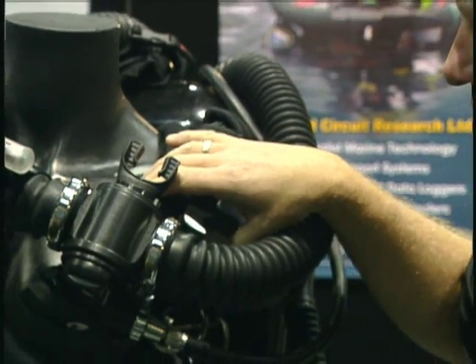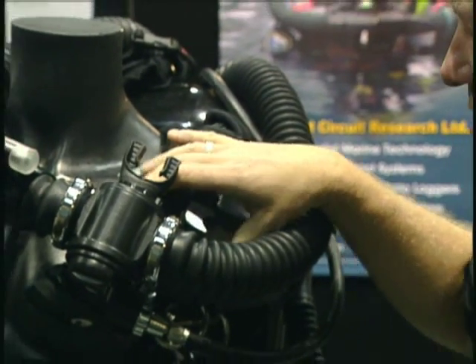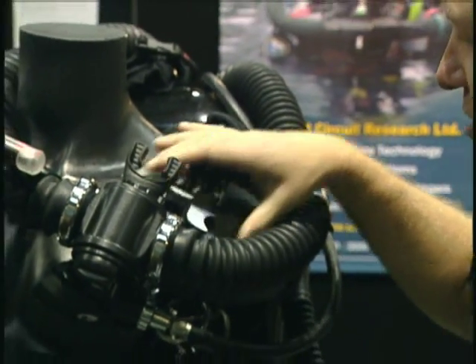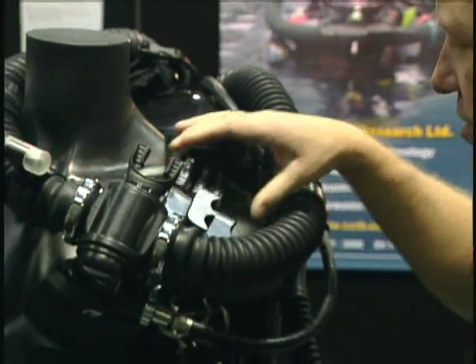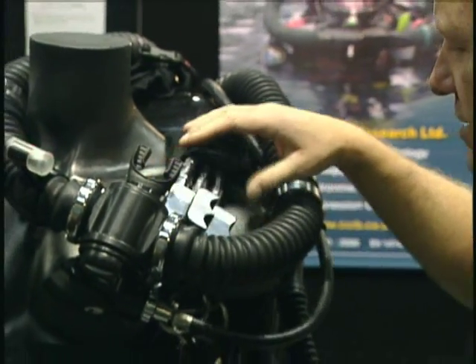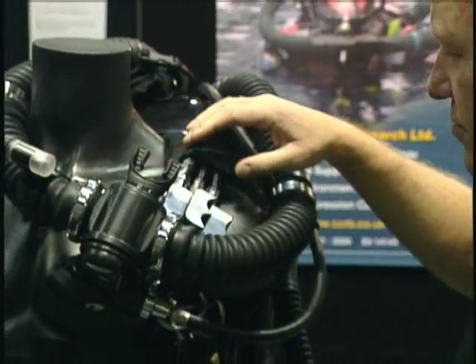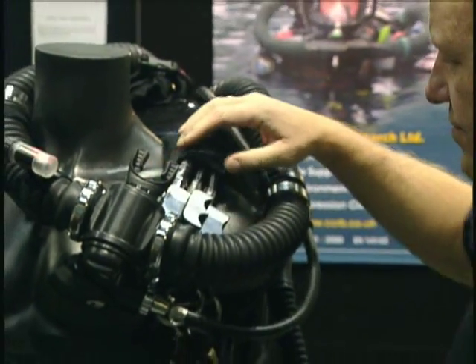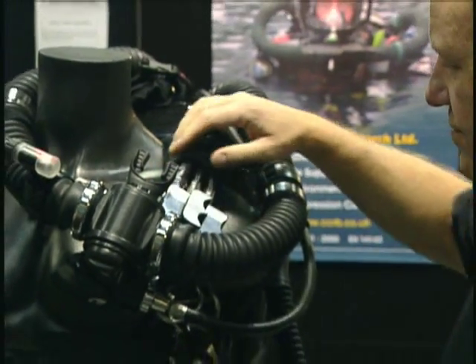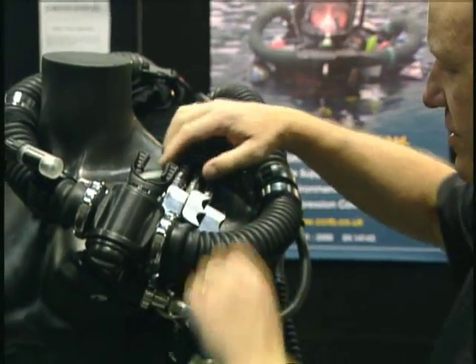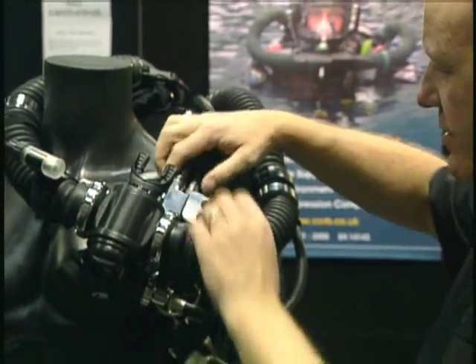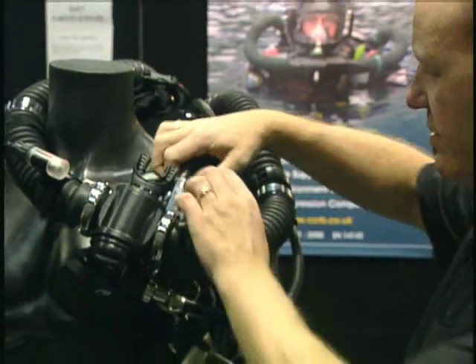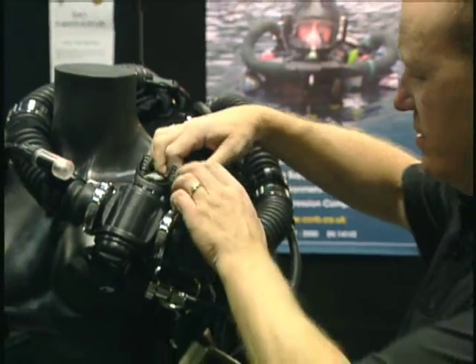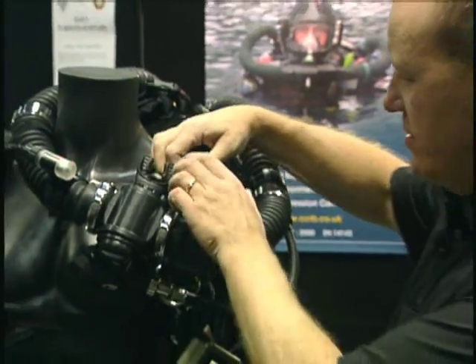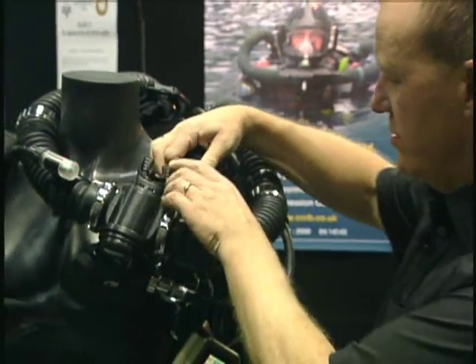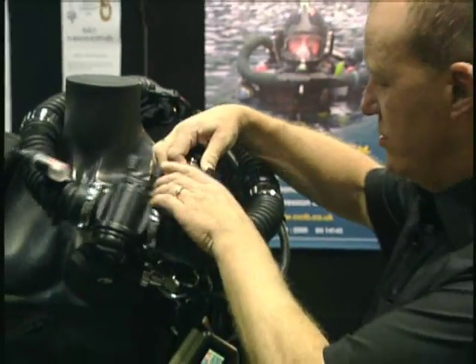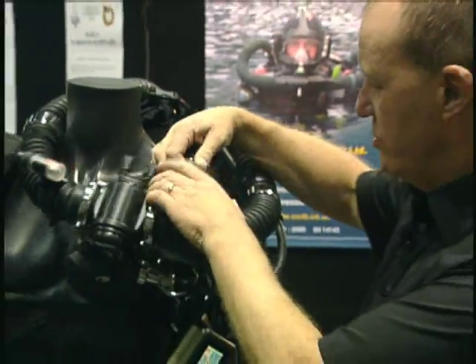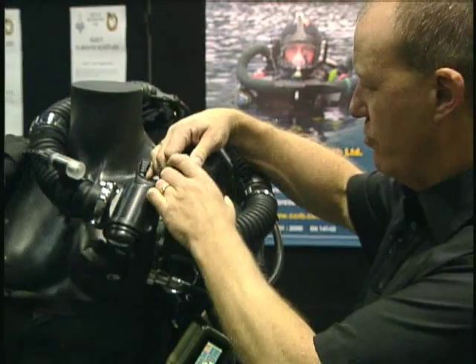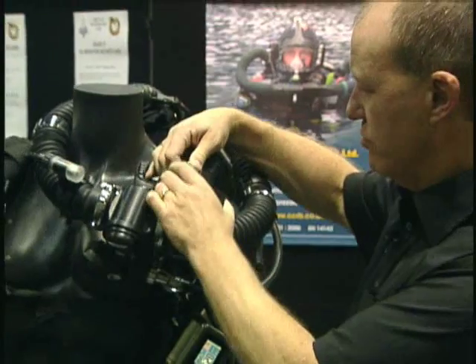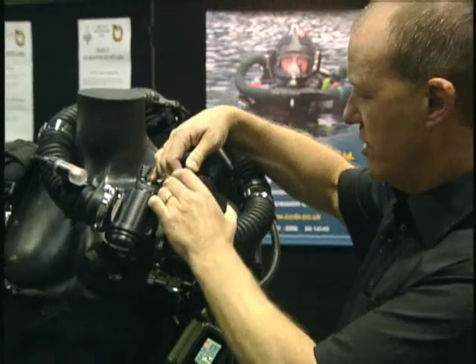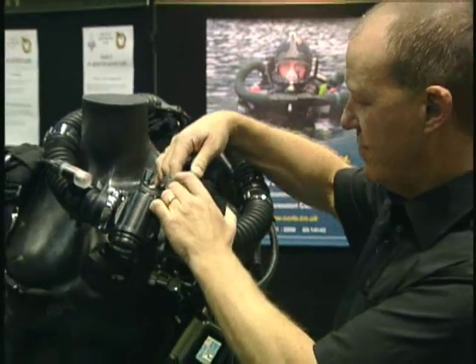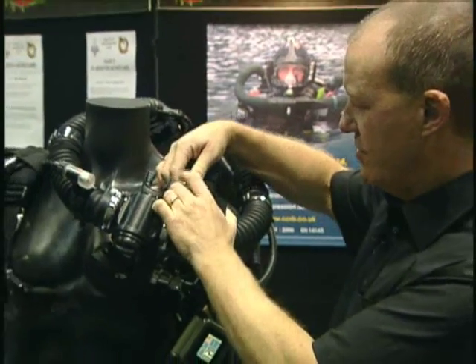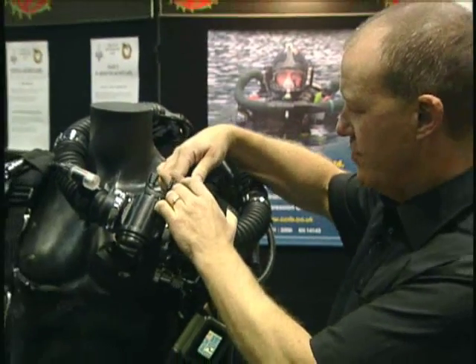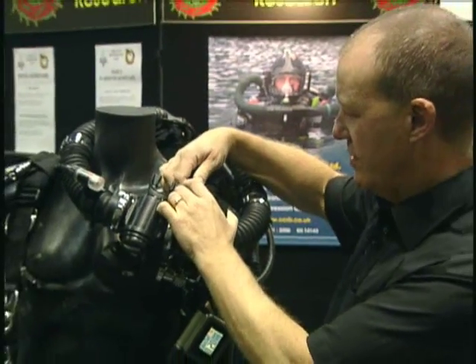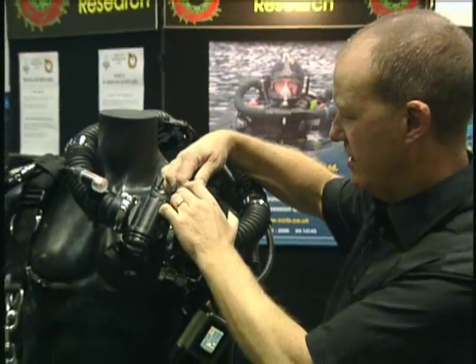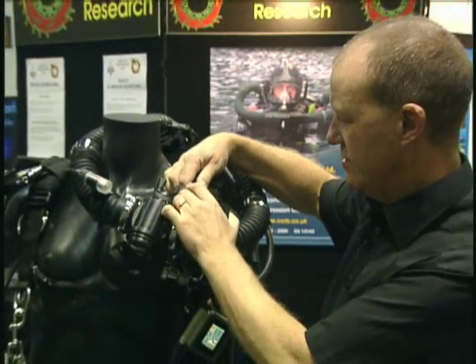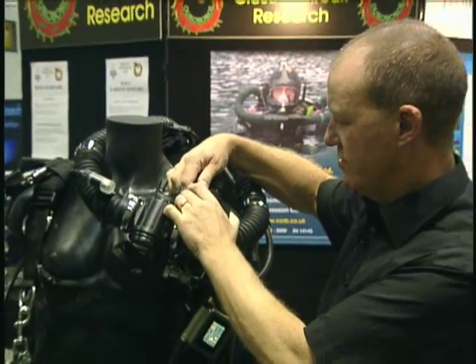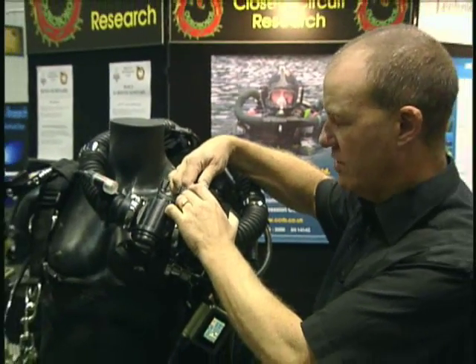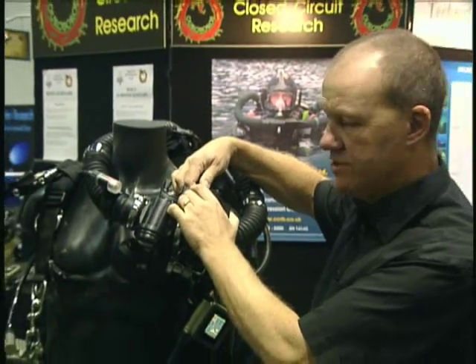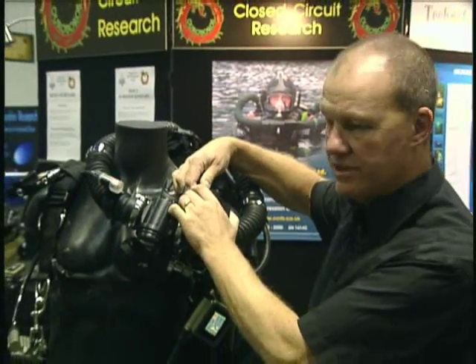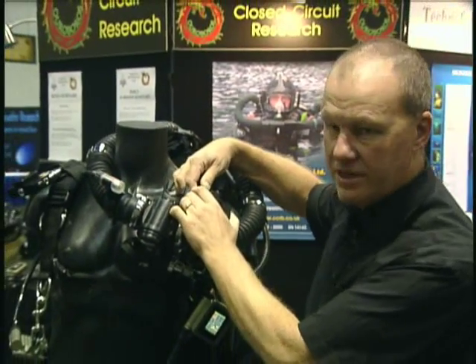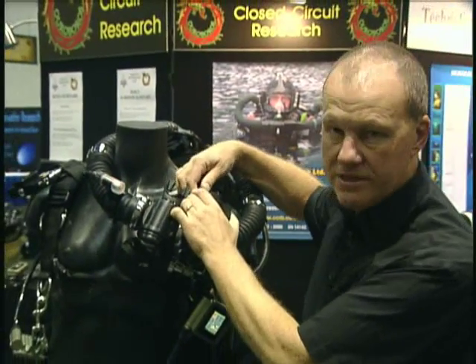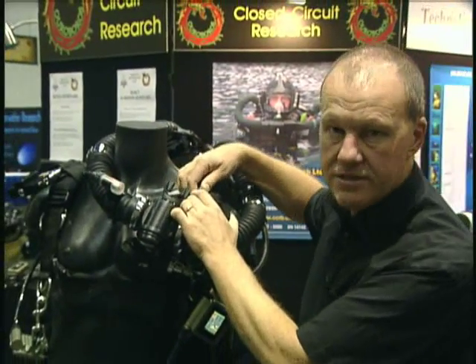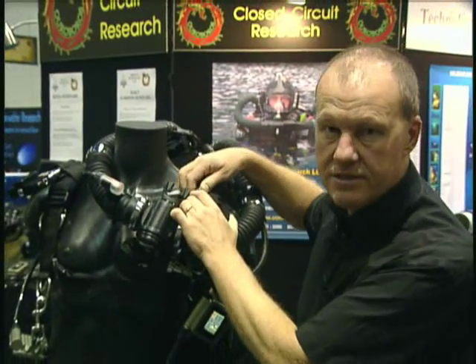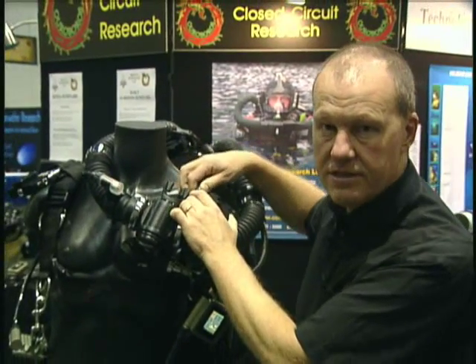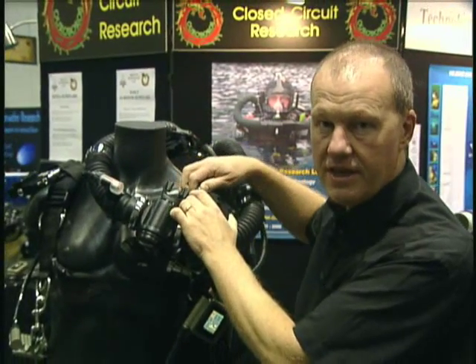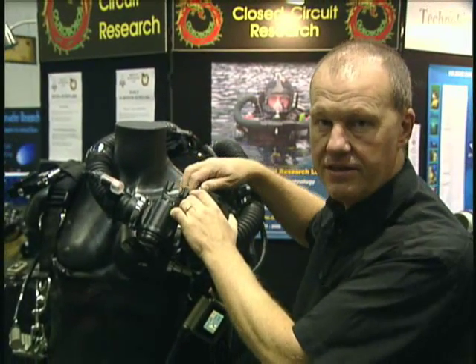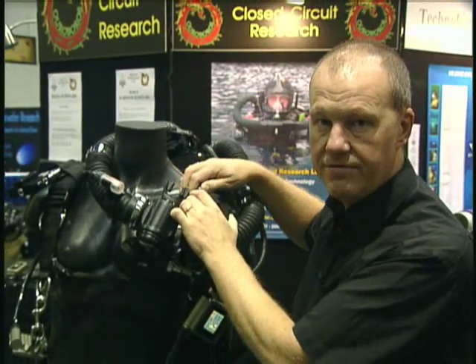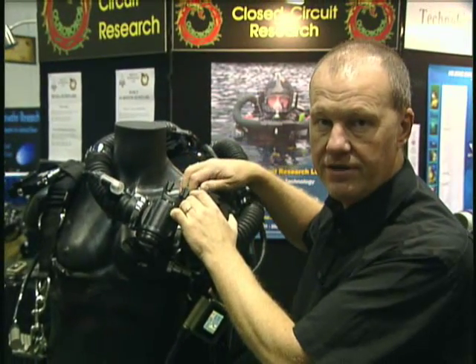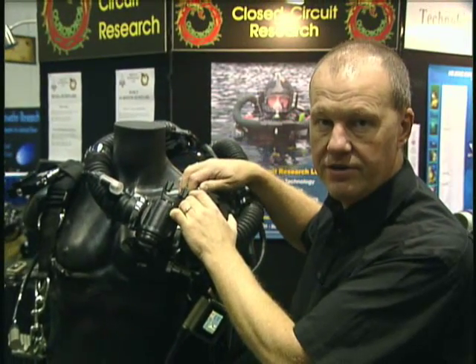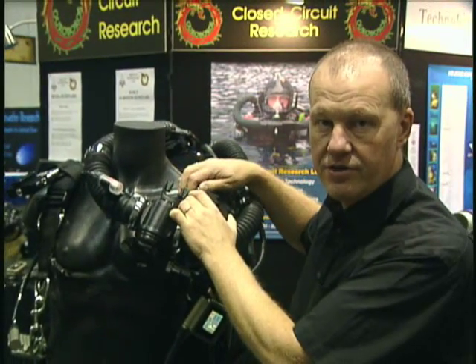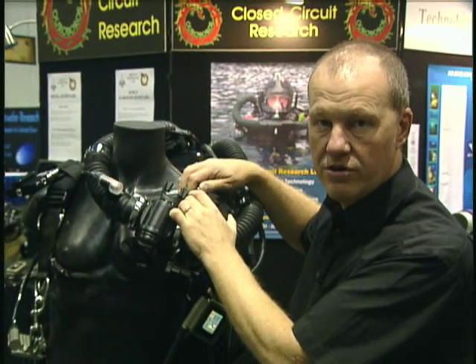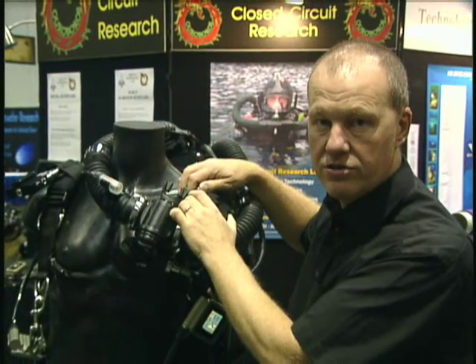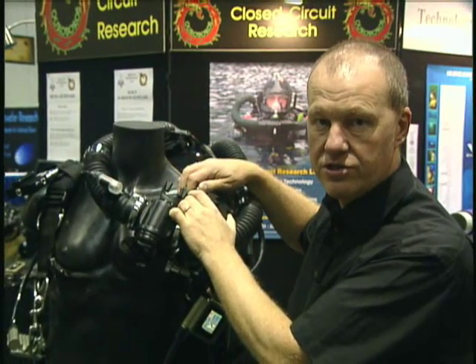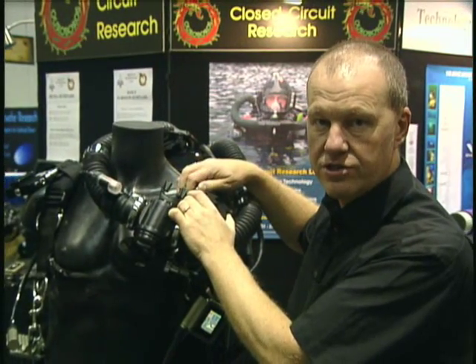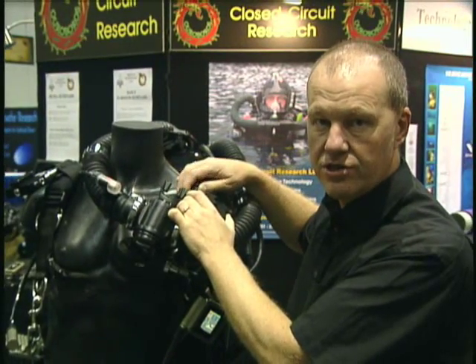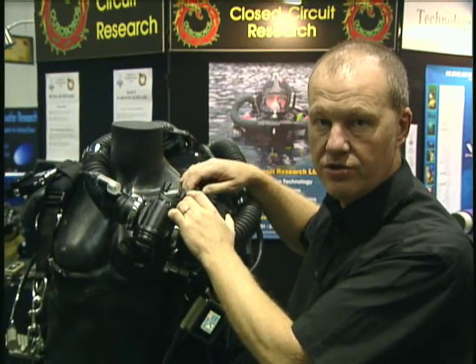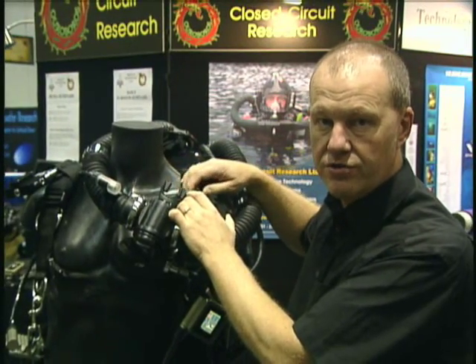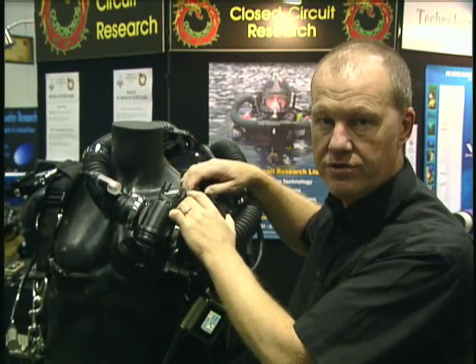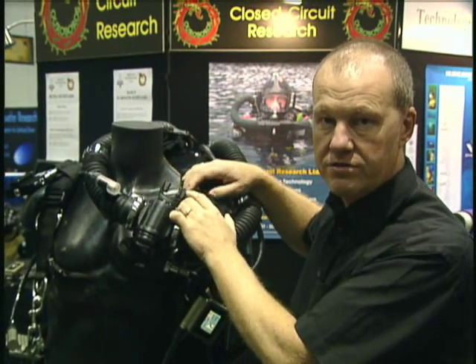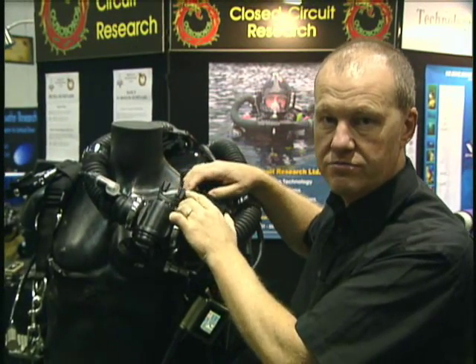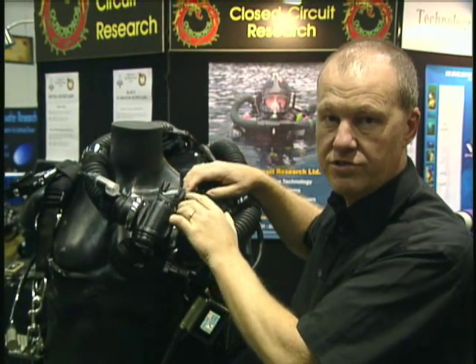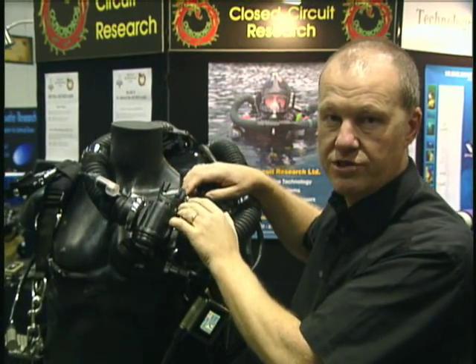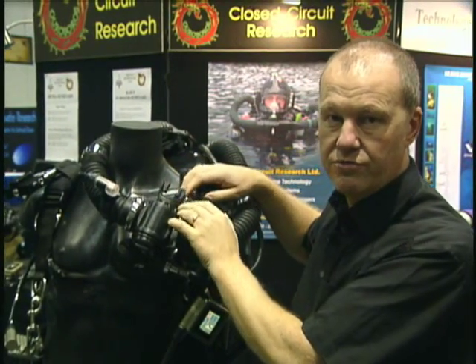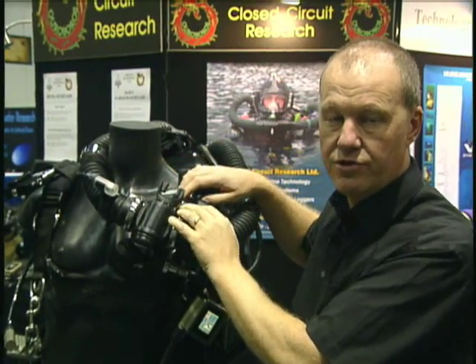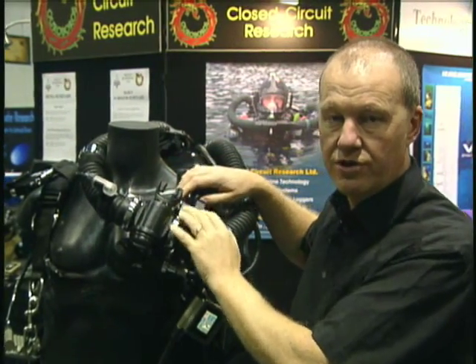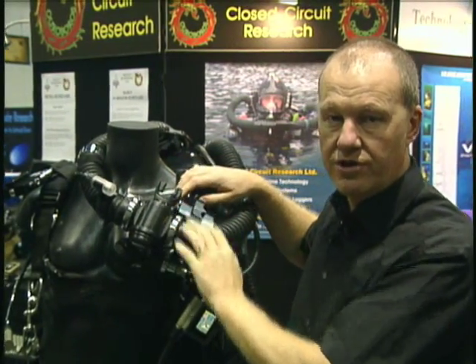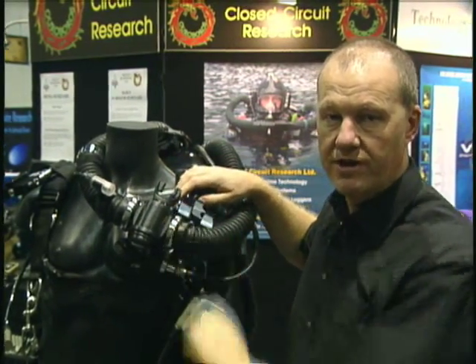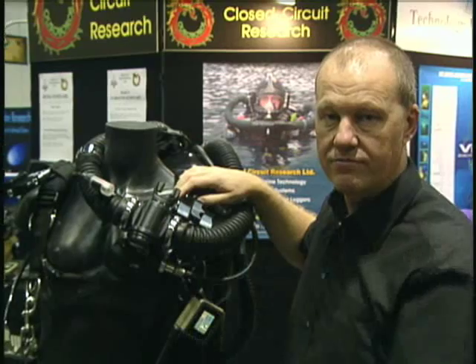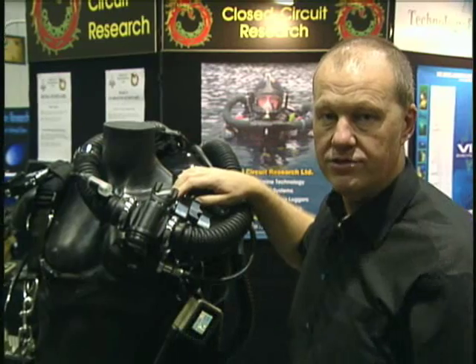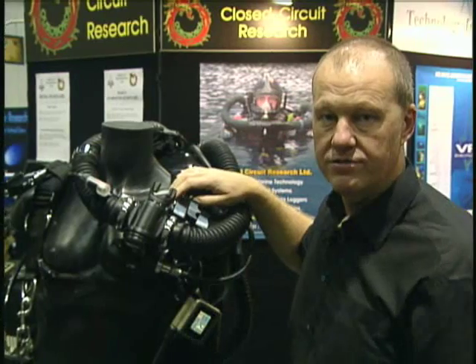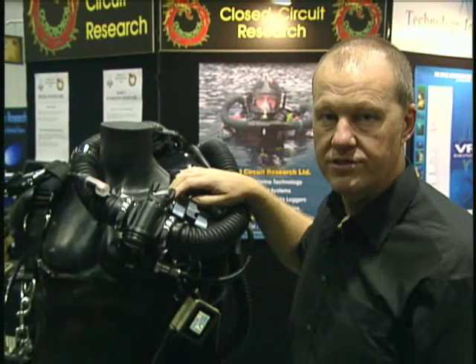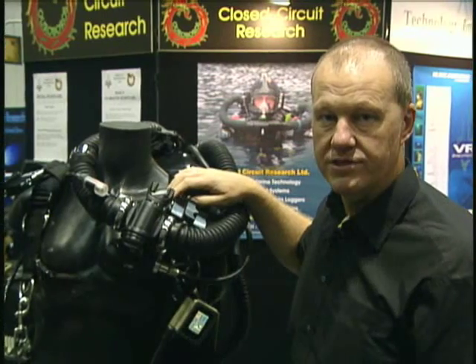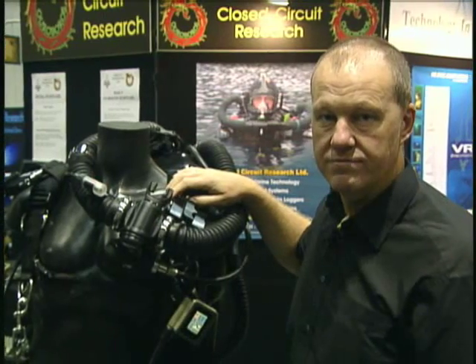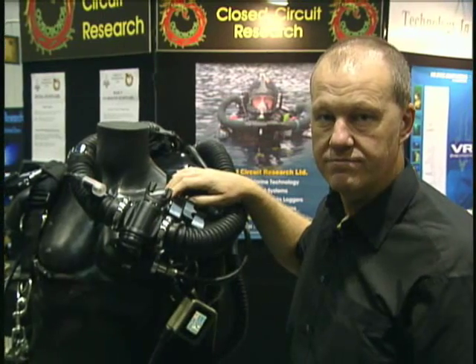And on Level 3, you also have the ability to isolate the ADV and the oxygen solenoid, which you wouldn't on a Level 2 system.